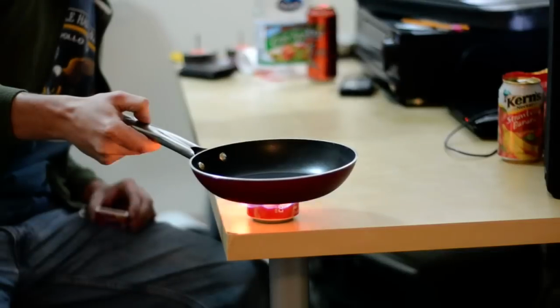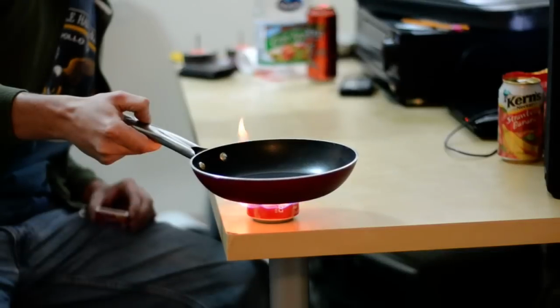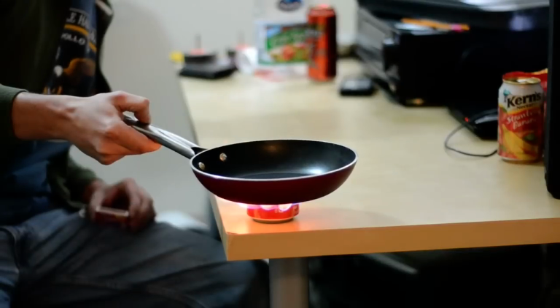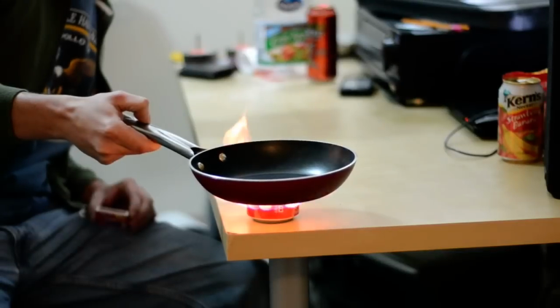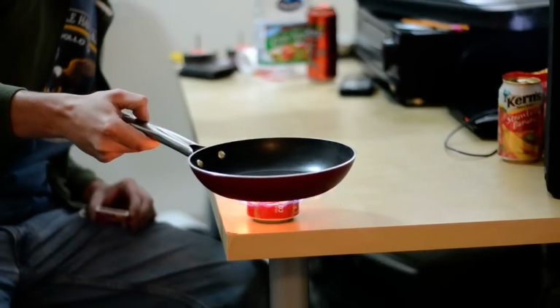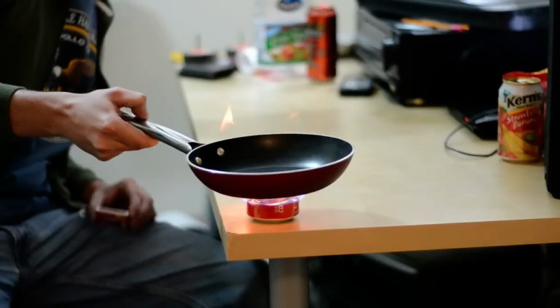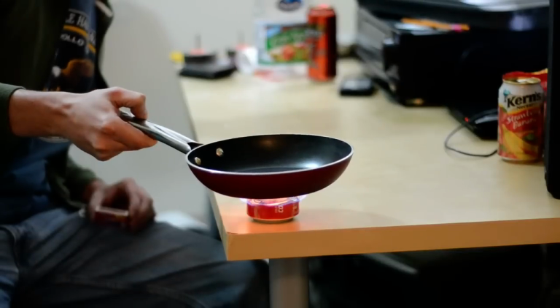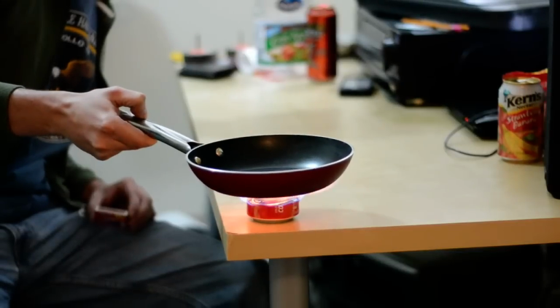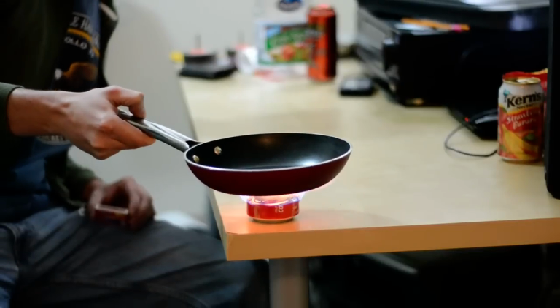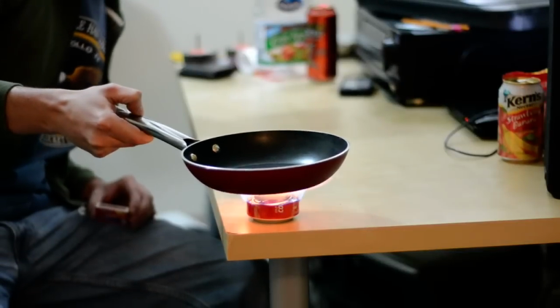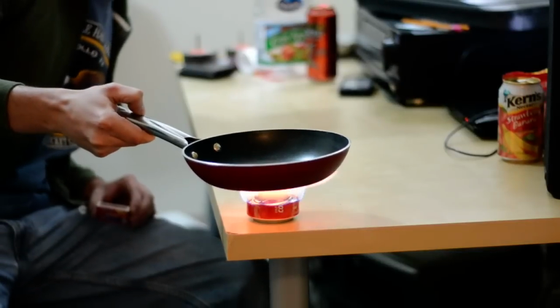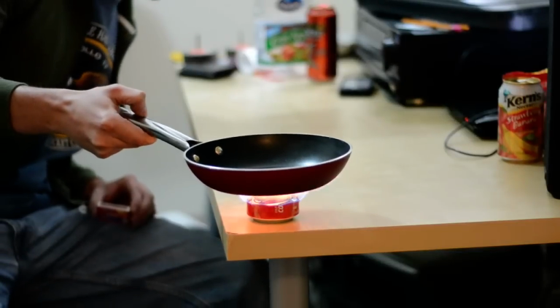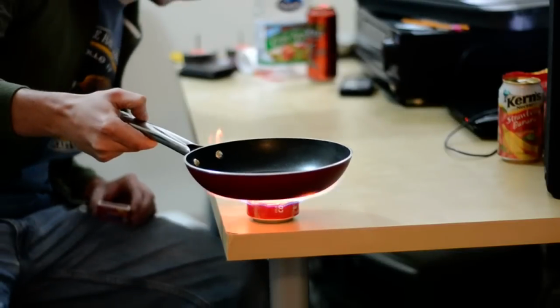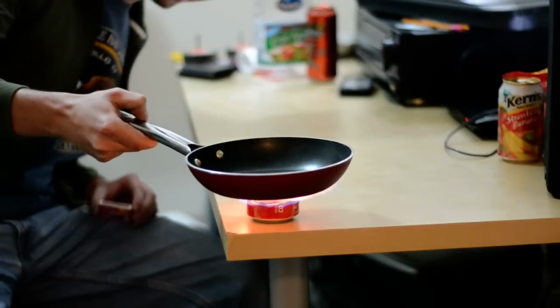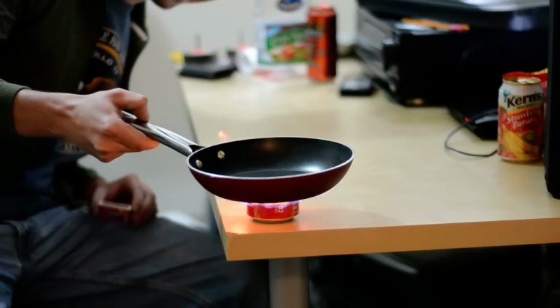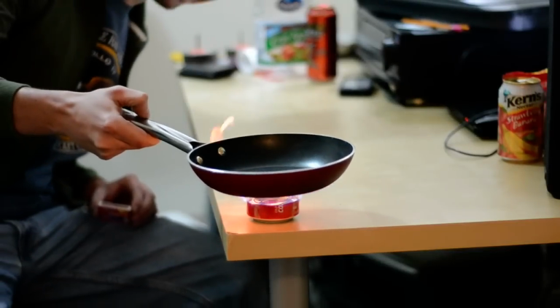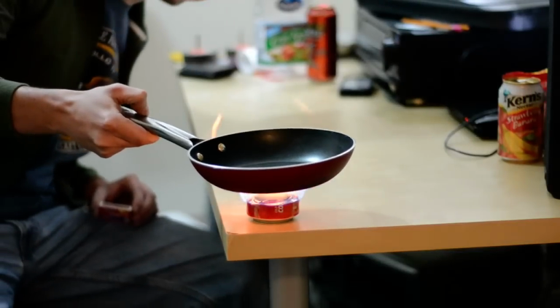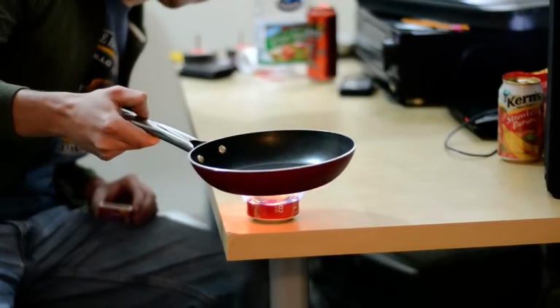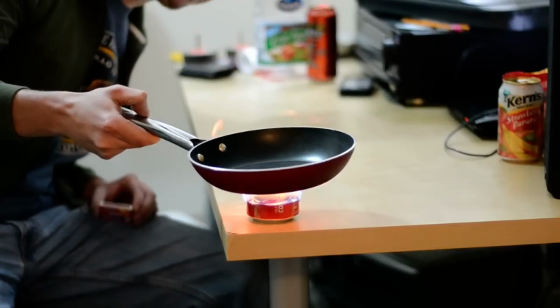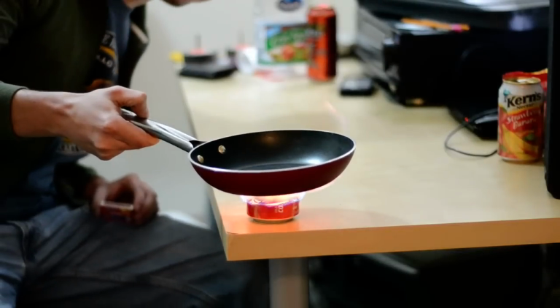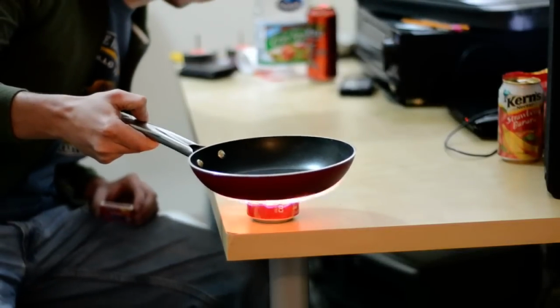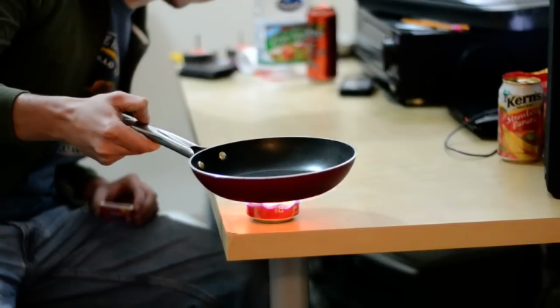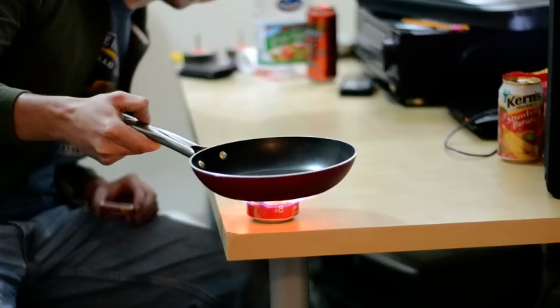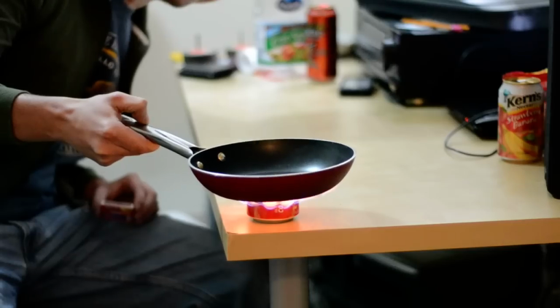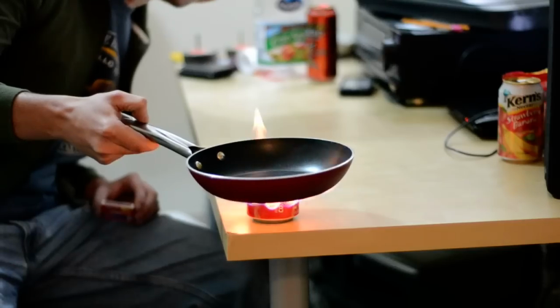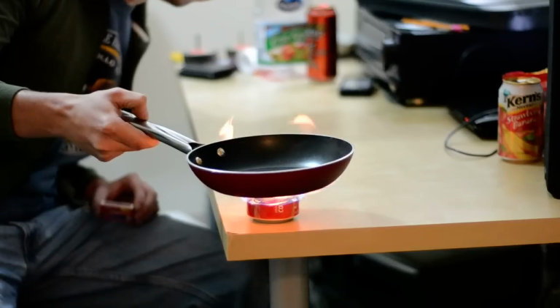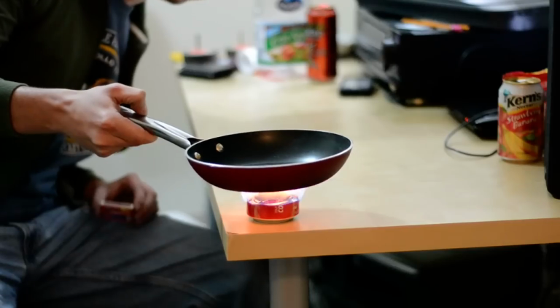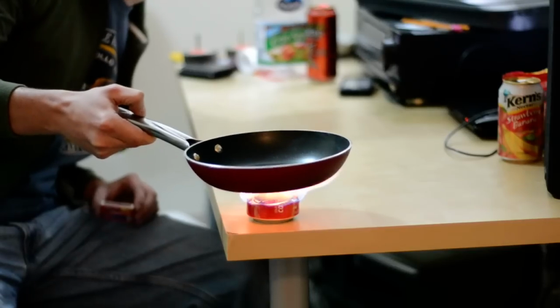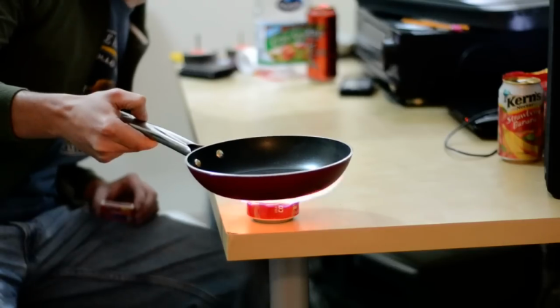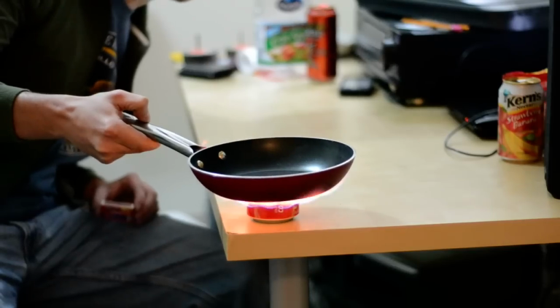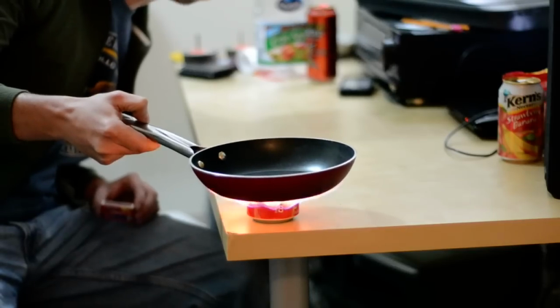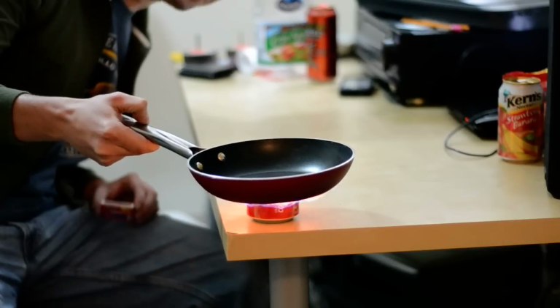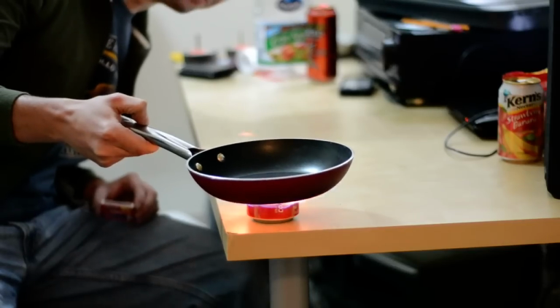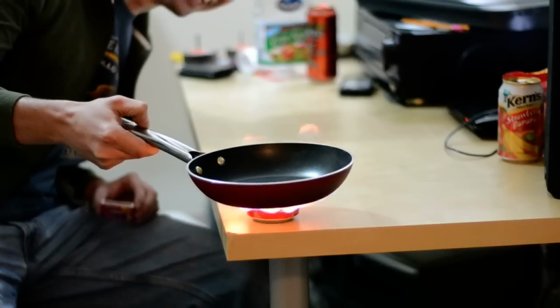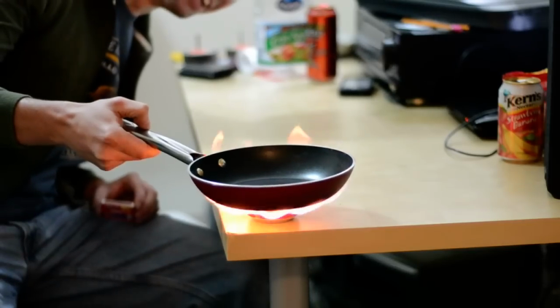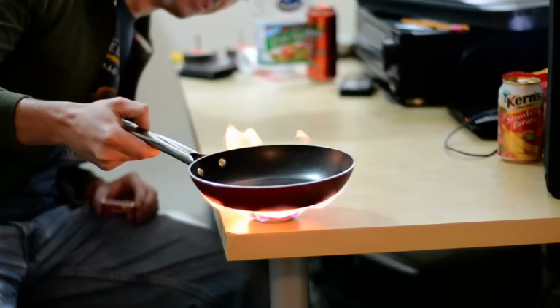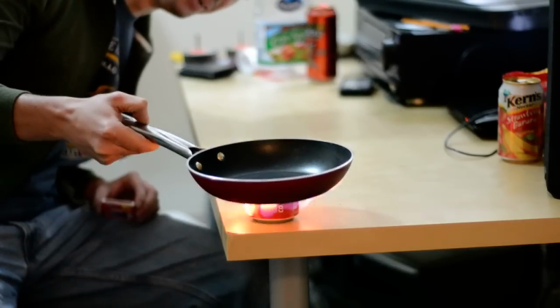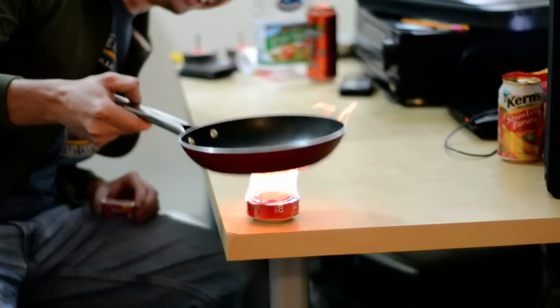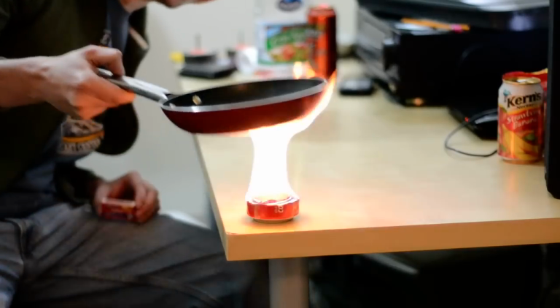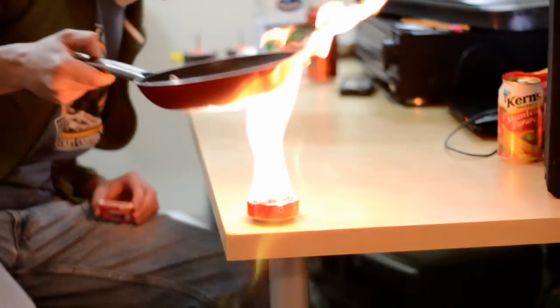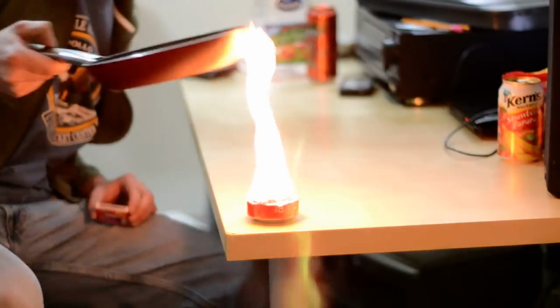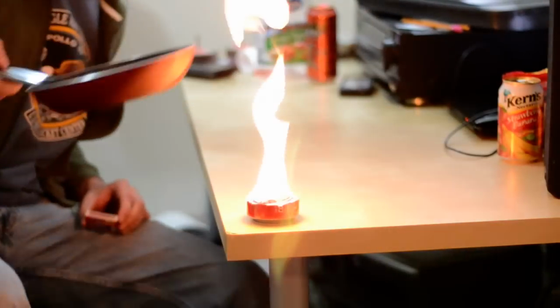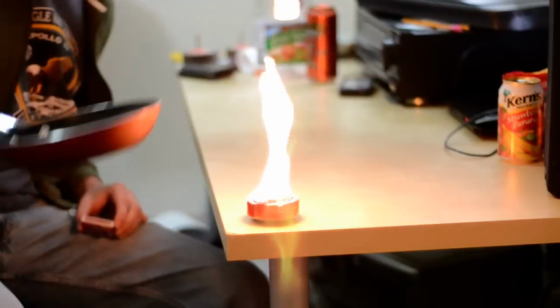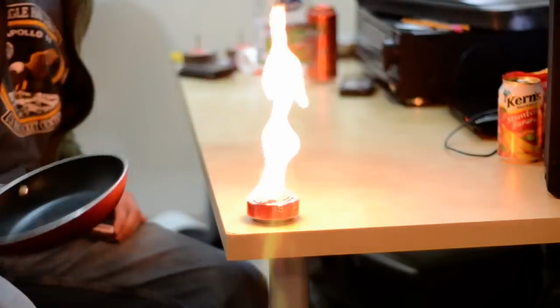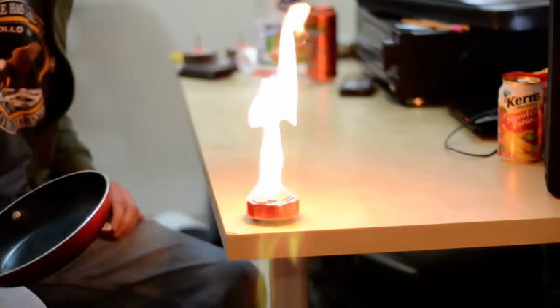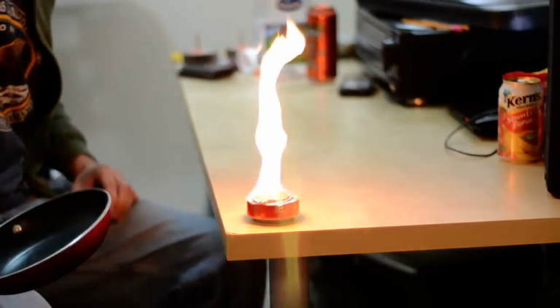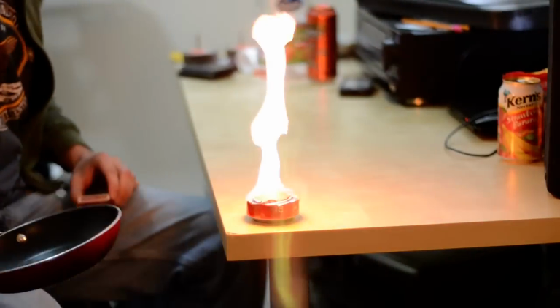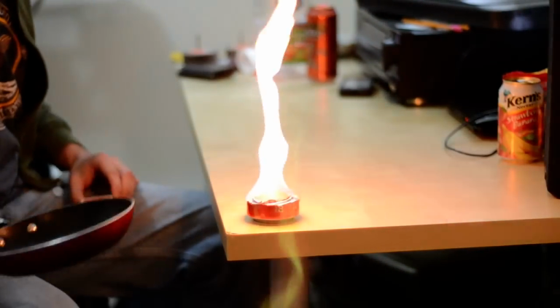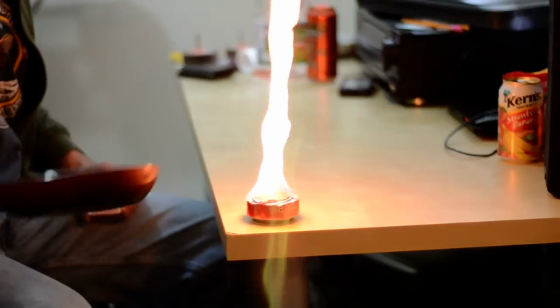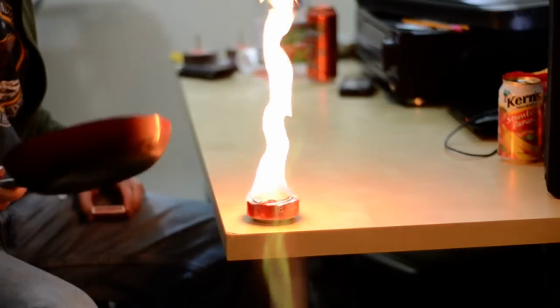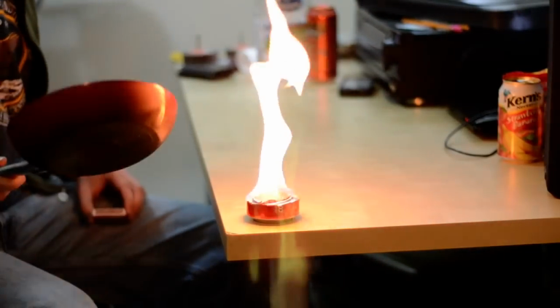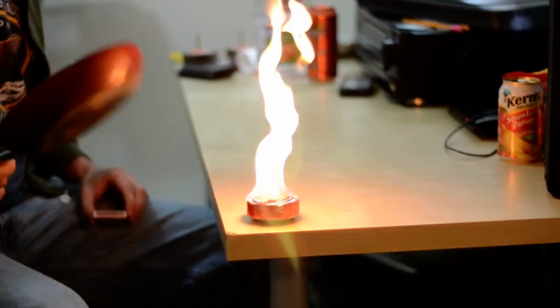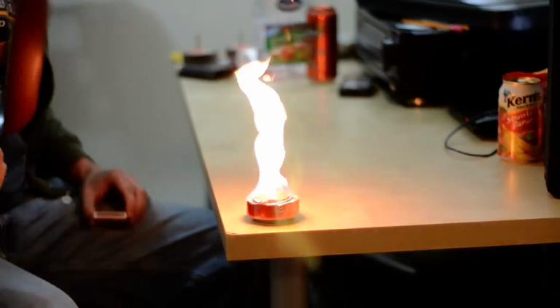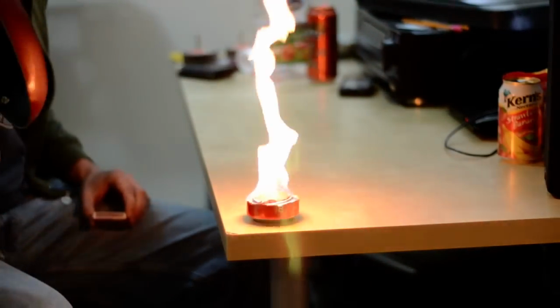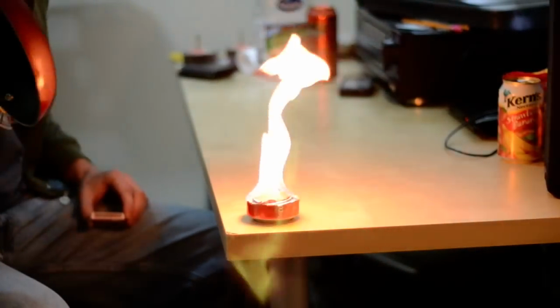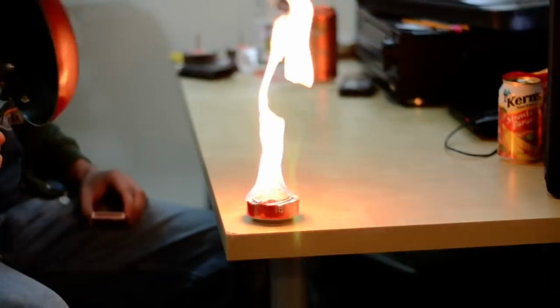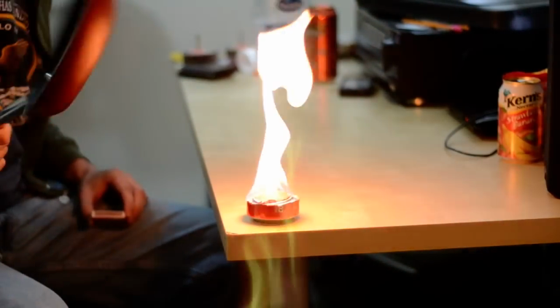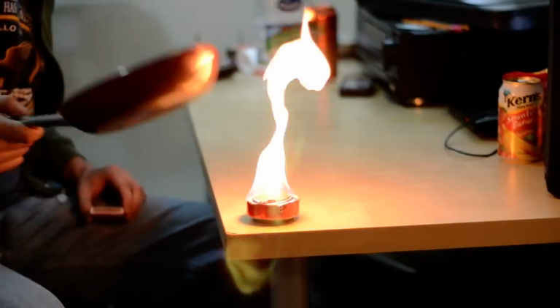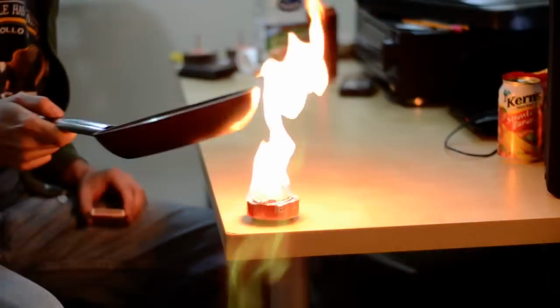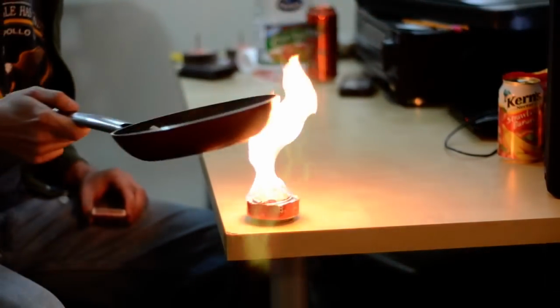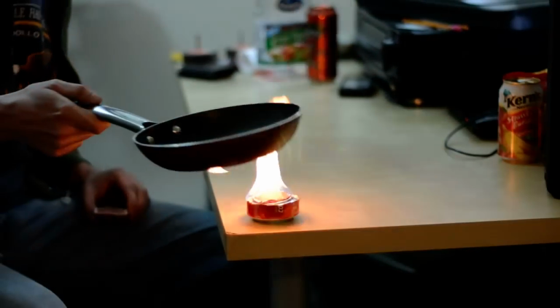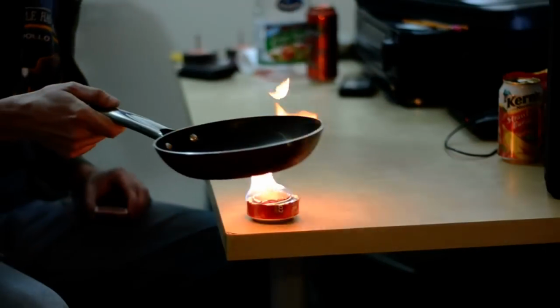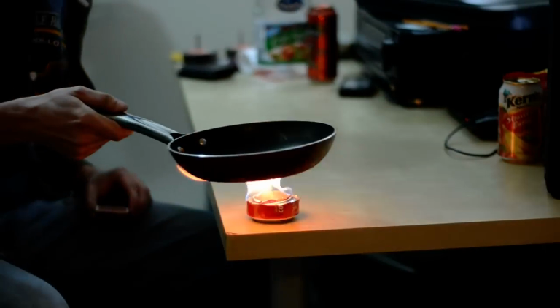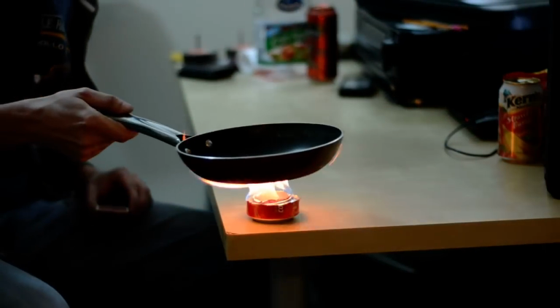So as you push it down, the flame goes down as well. Wow, that's impressive.